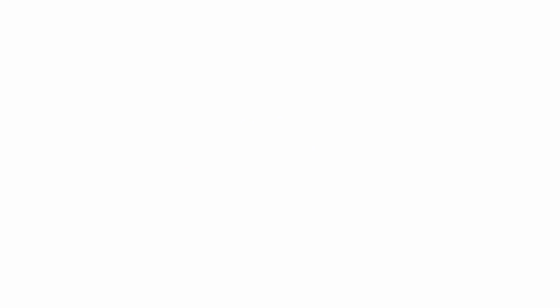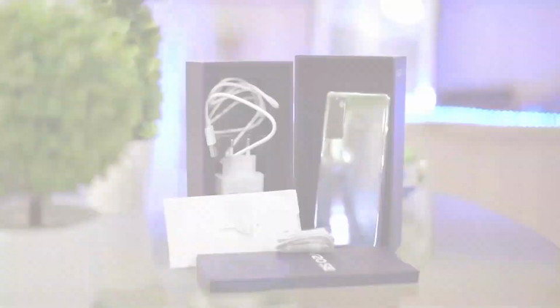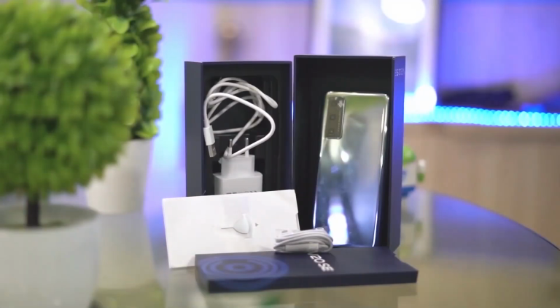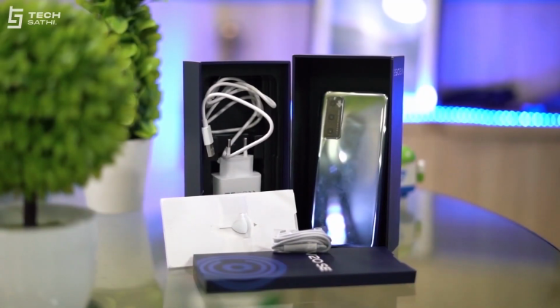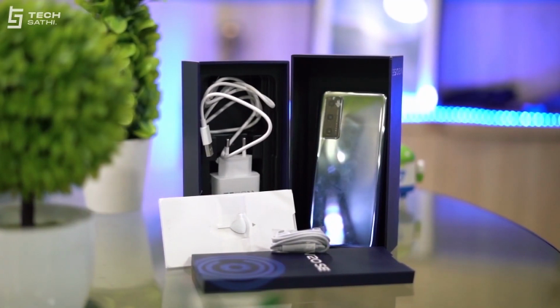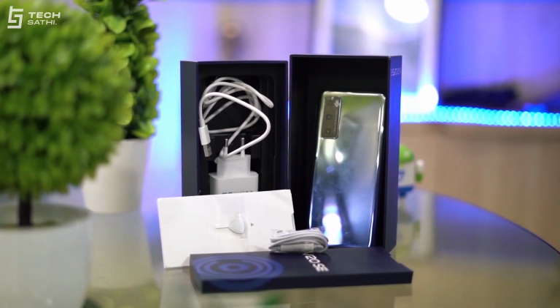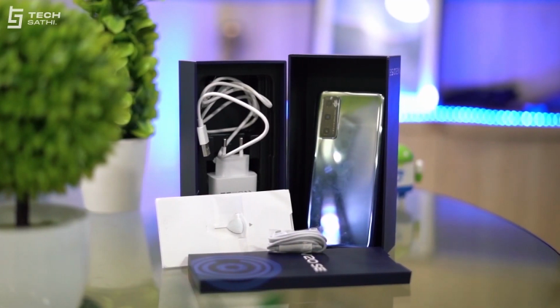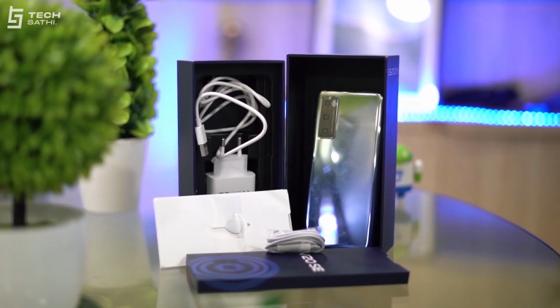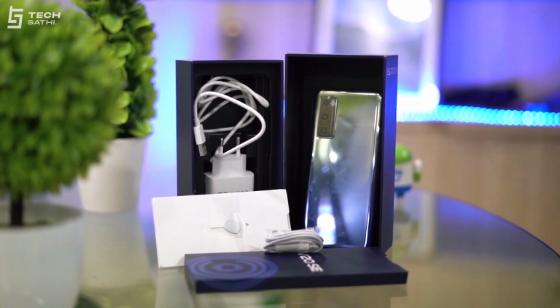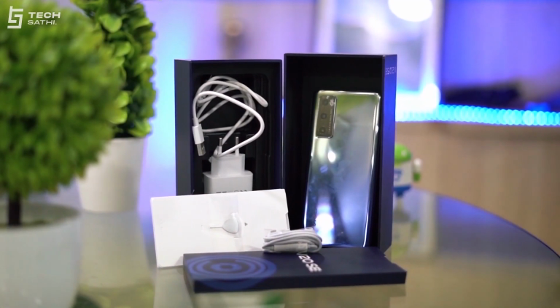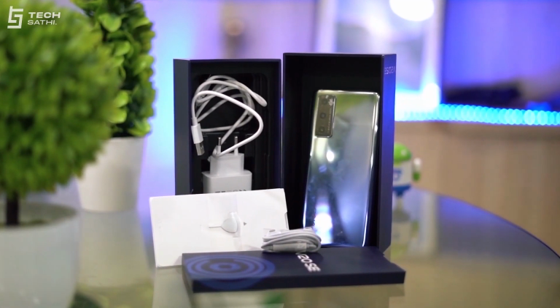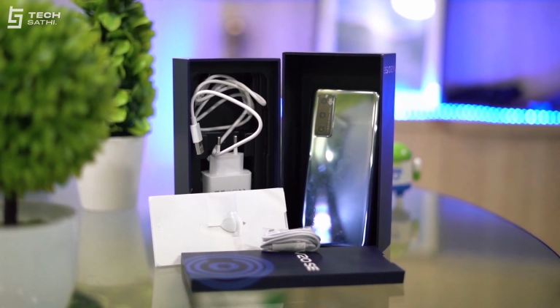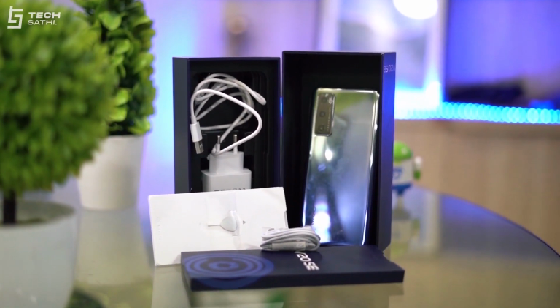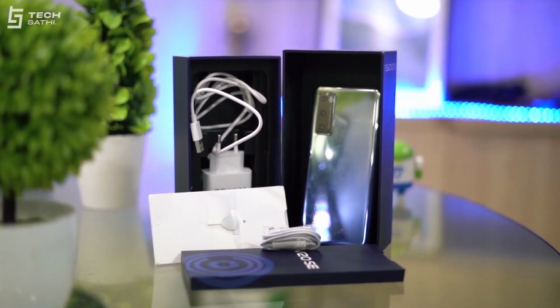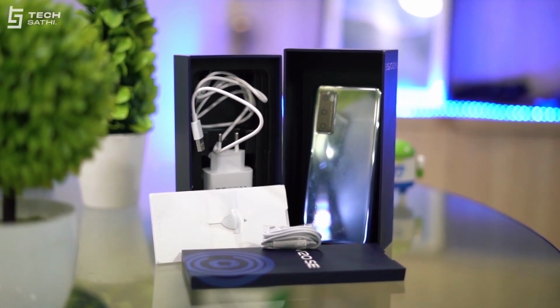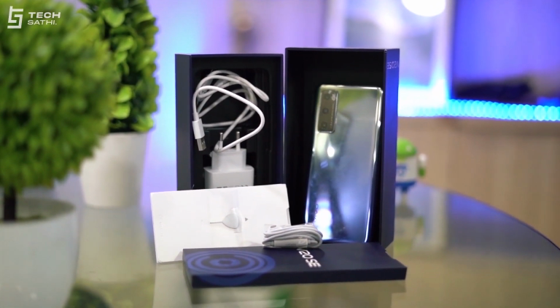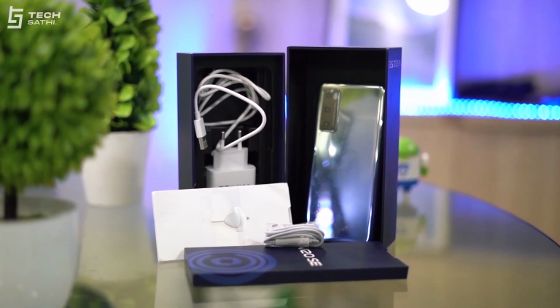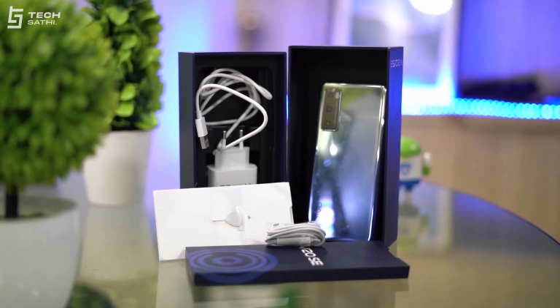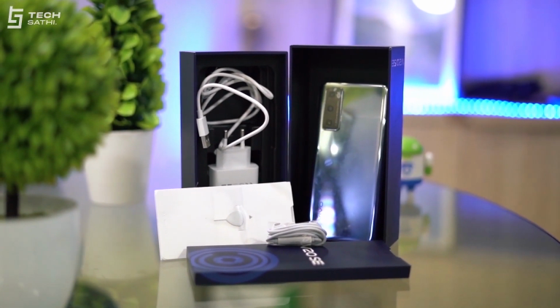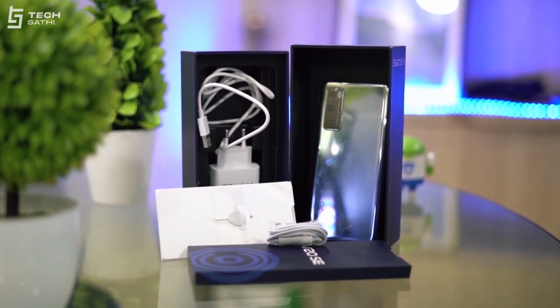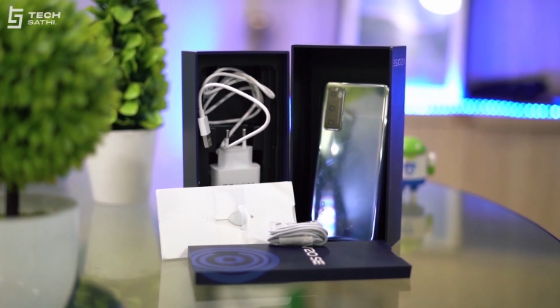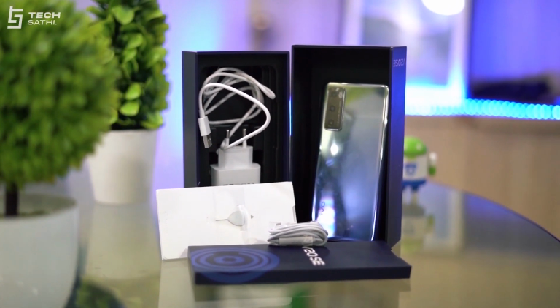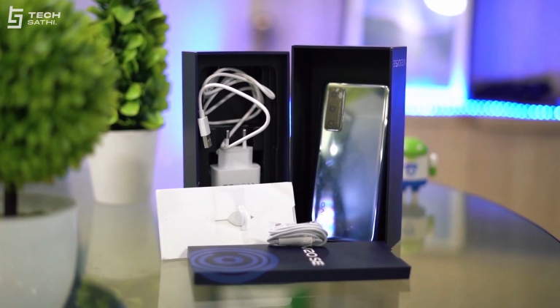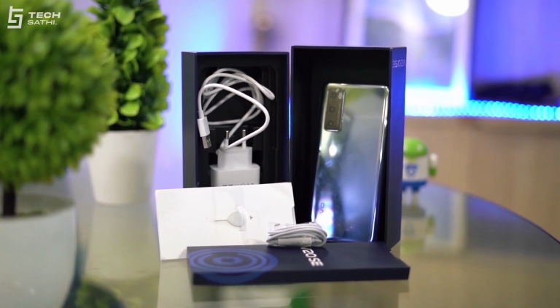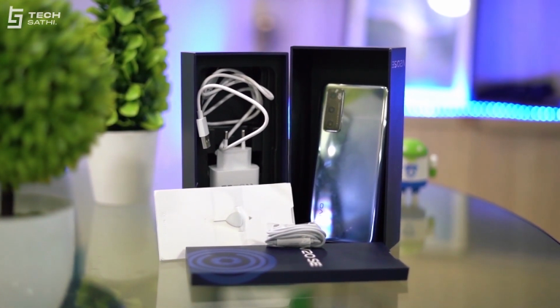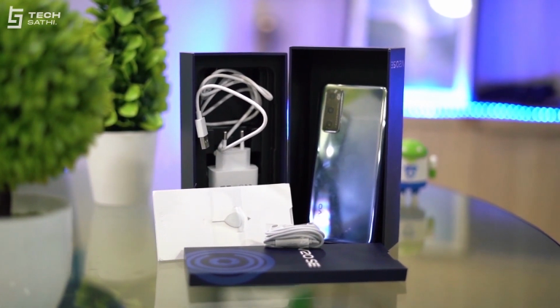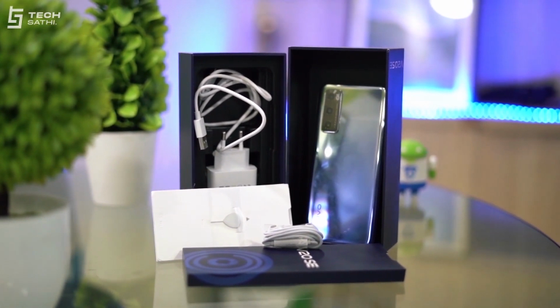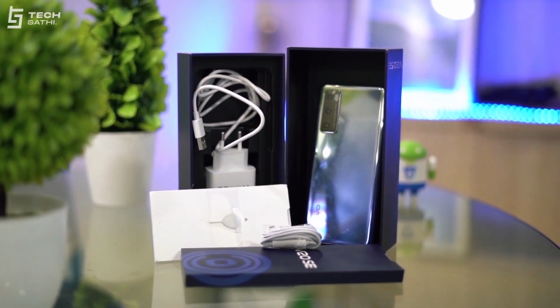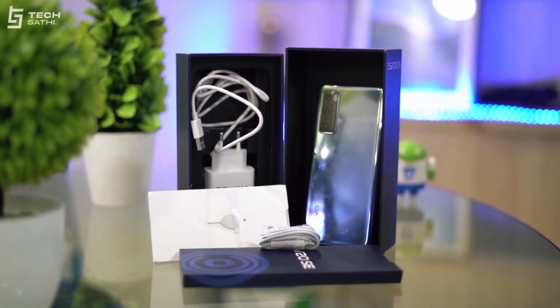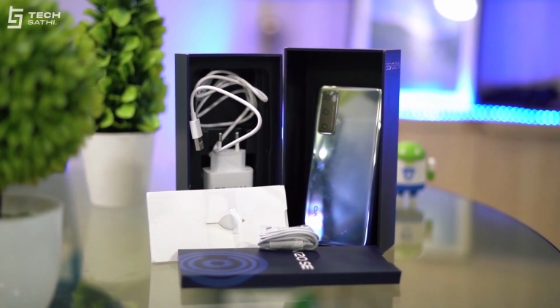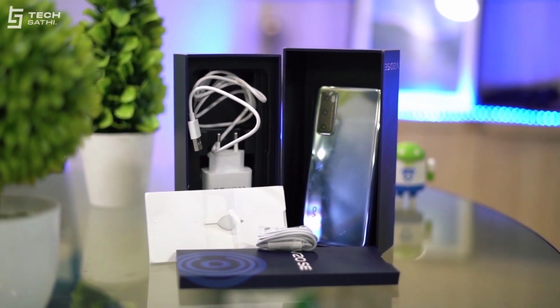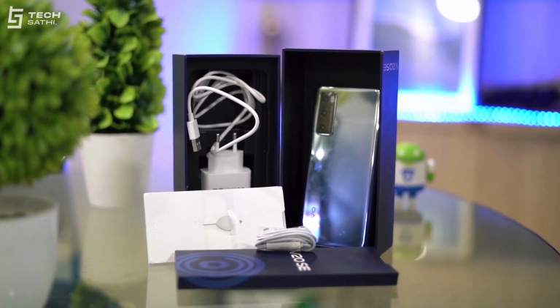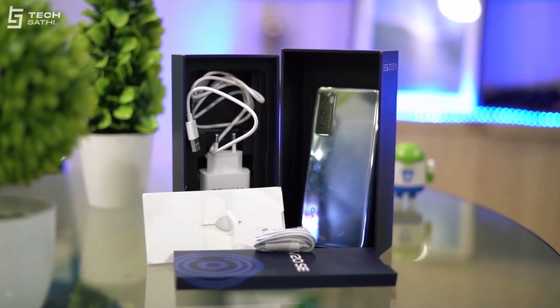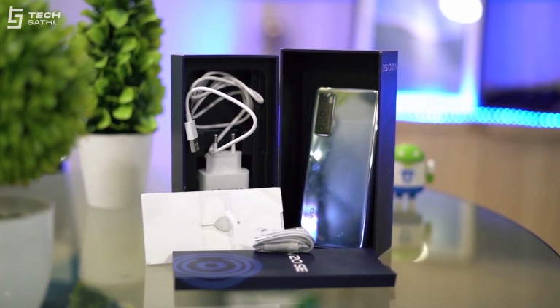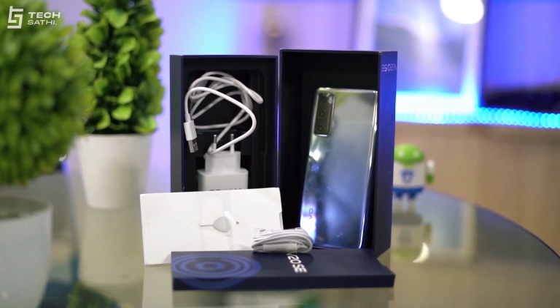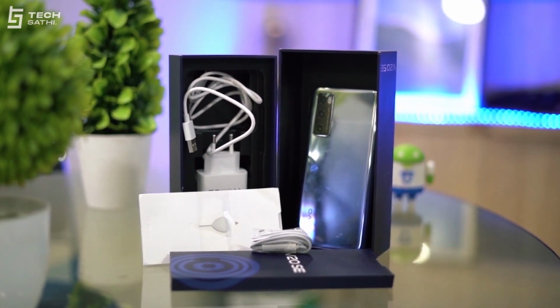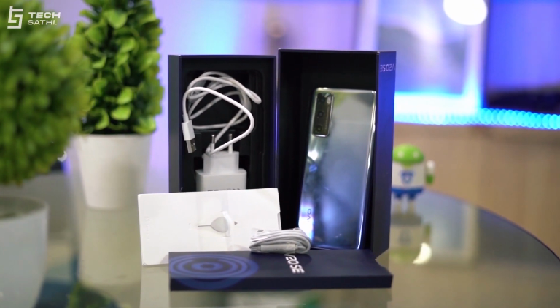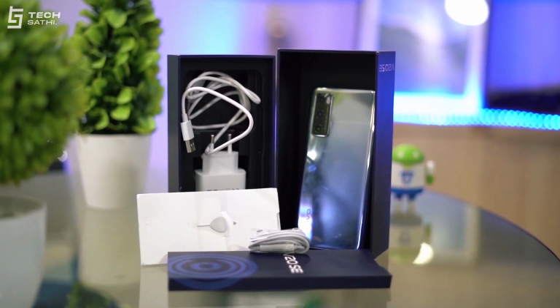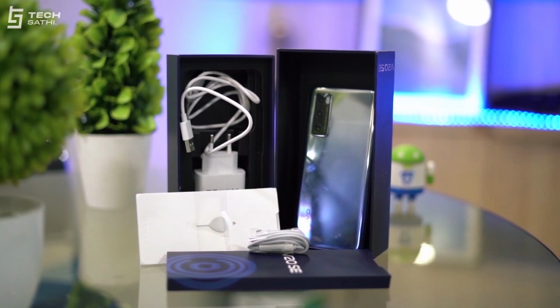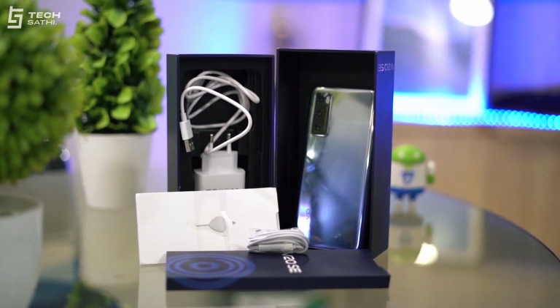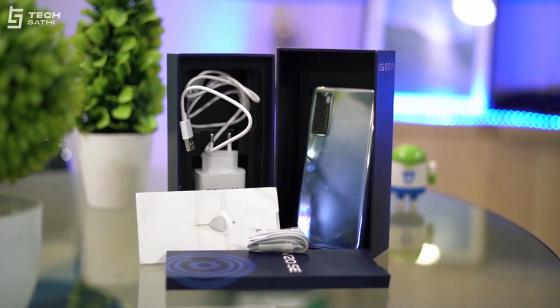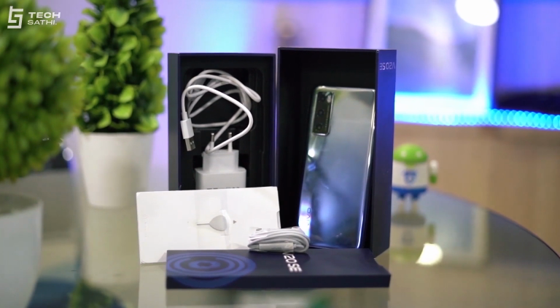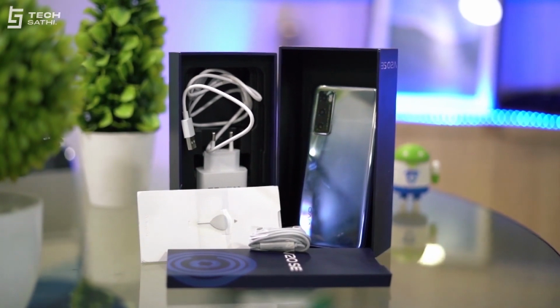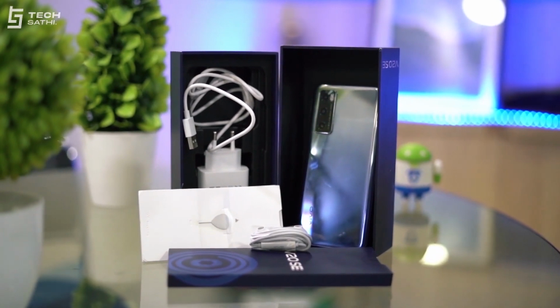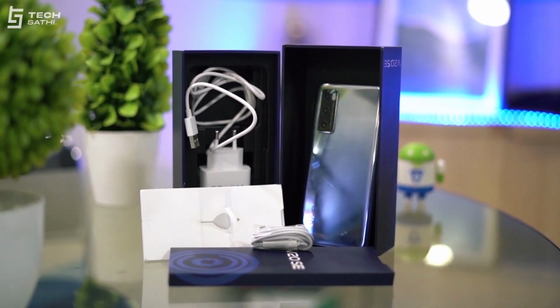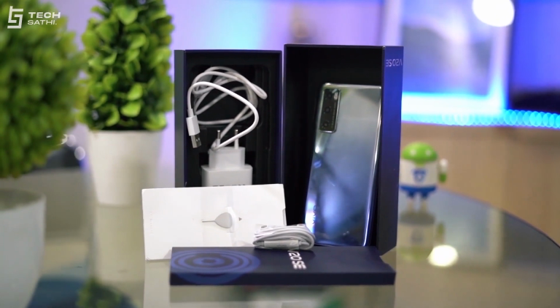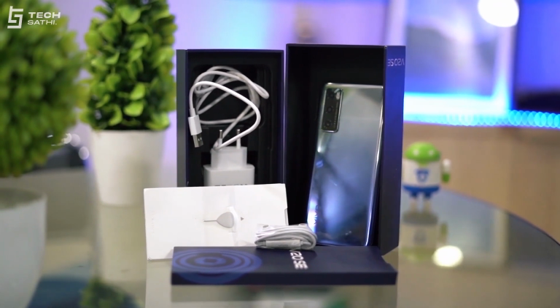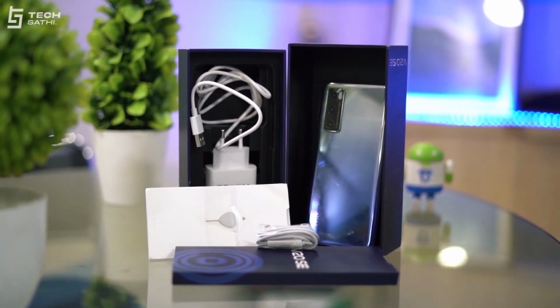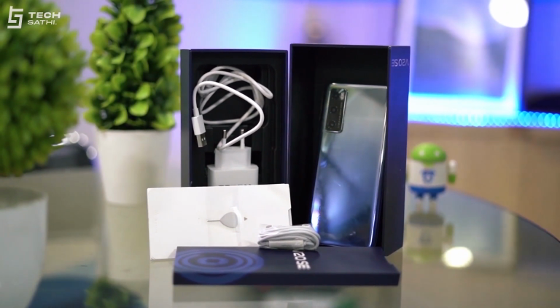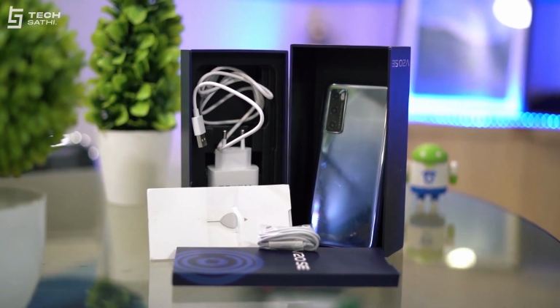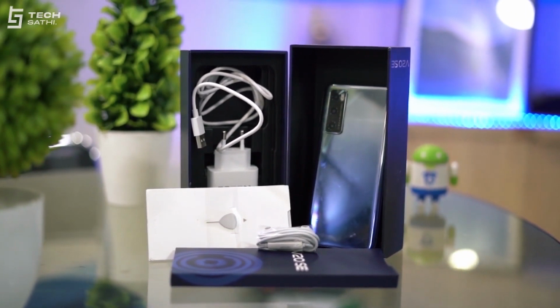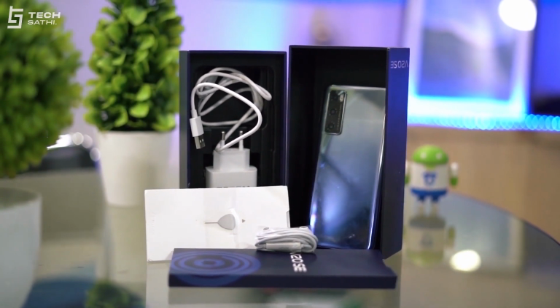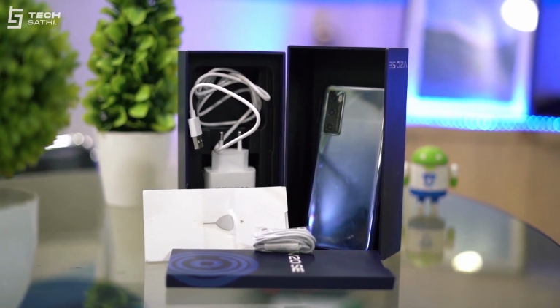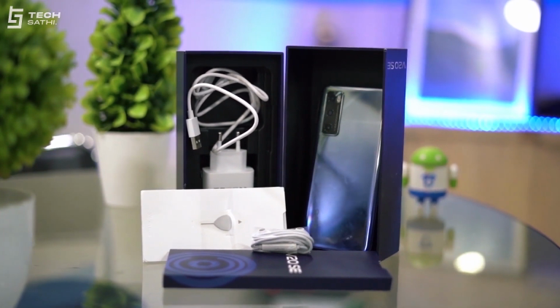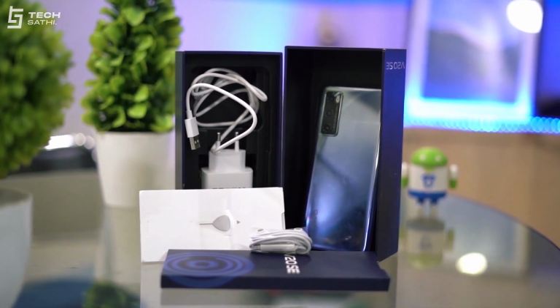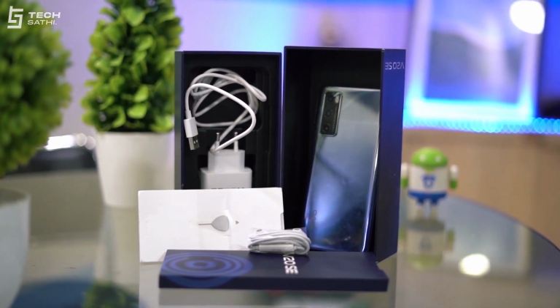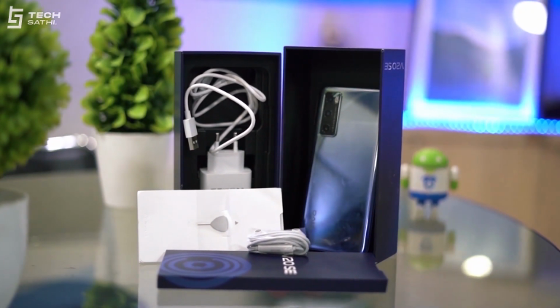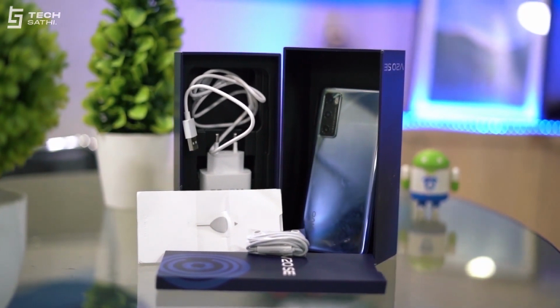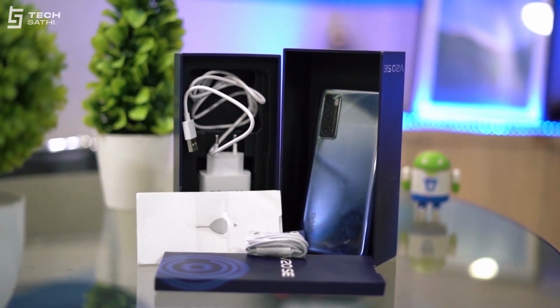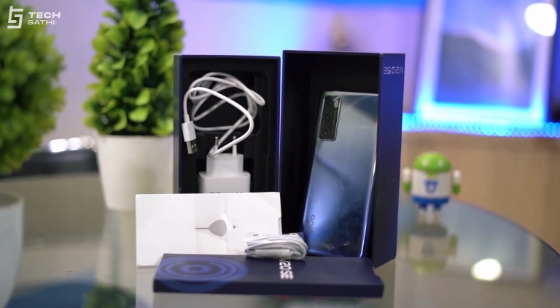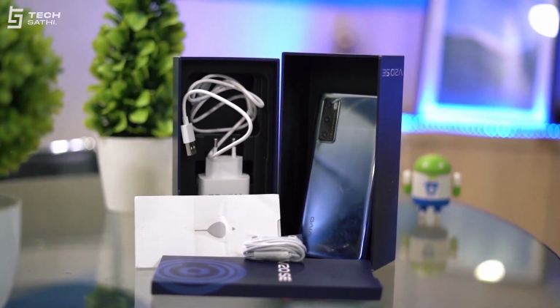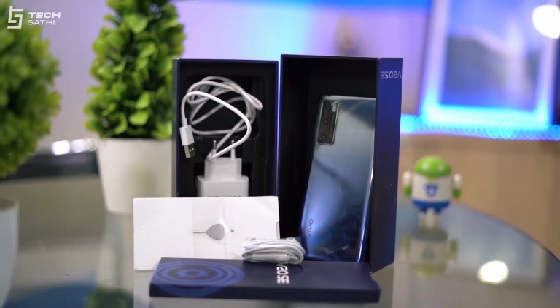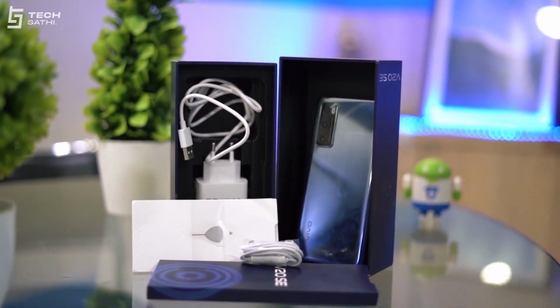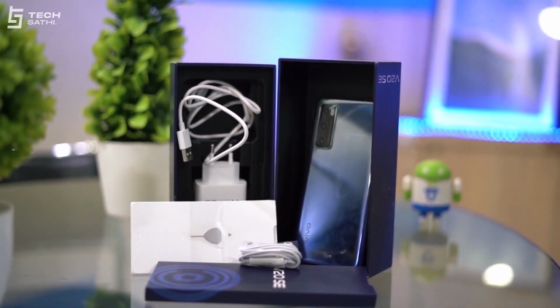In the box, you get the smartphone, SIM ejector, transparent back cover, wired earphone, charging adapter, charging cable, and the usual paperwork.